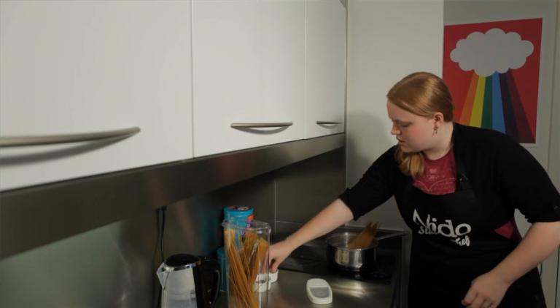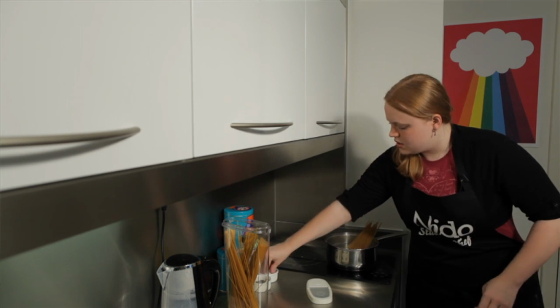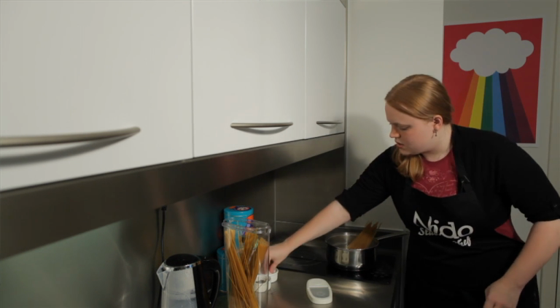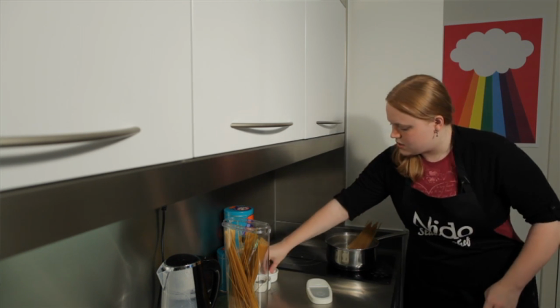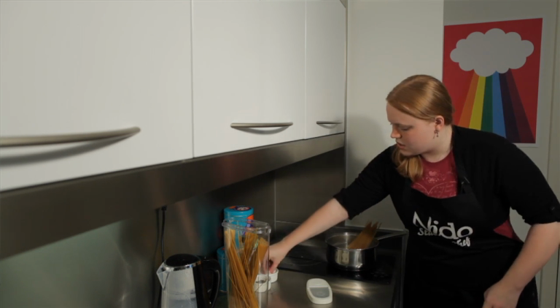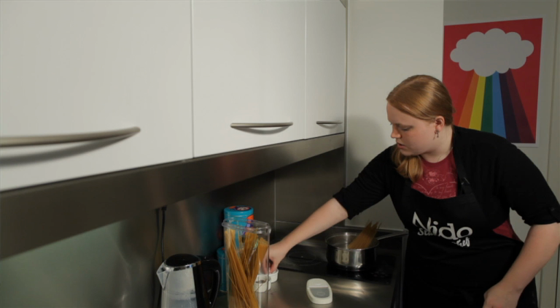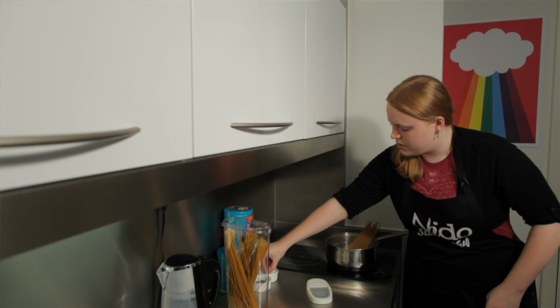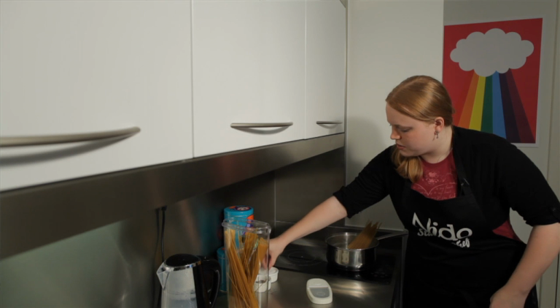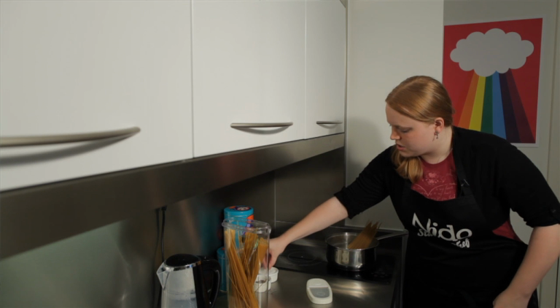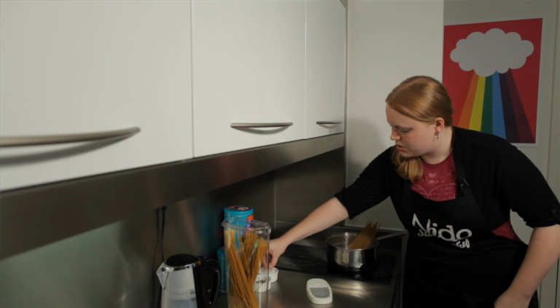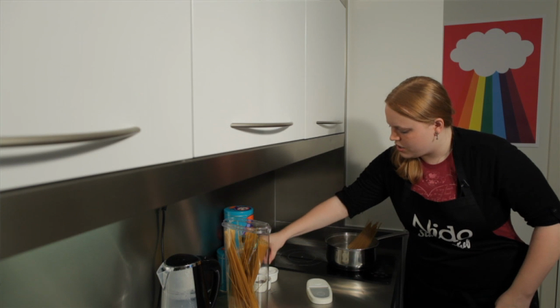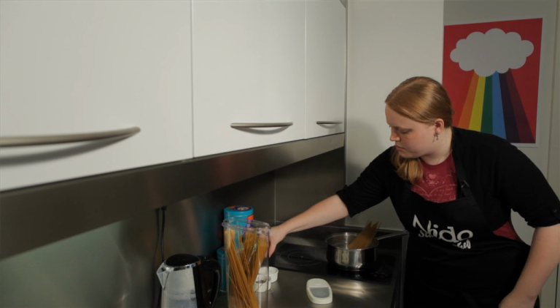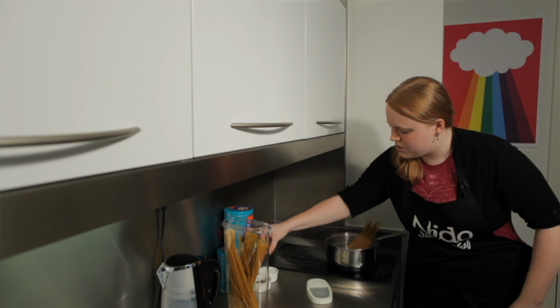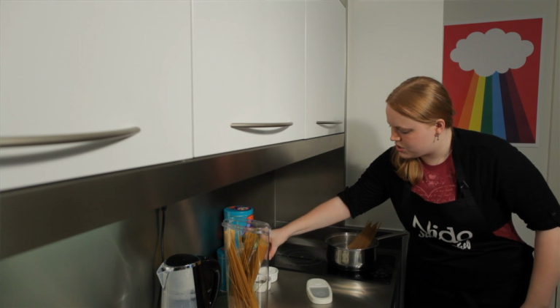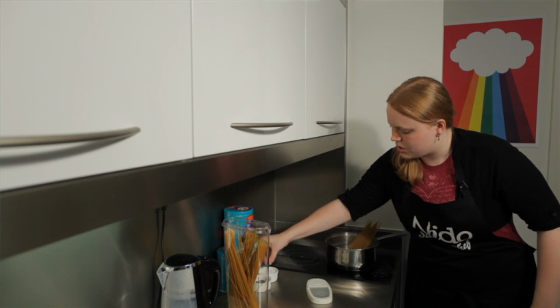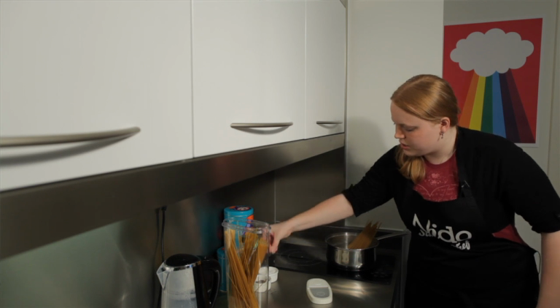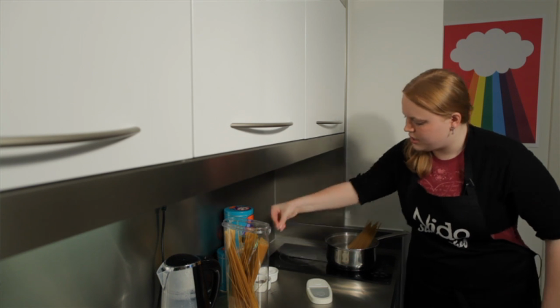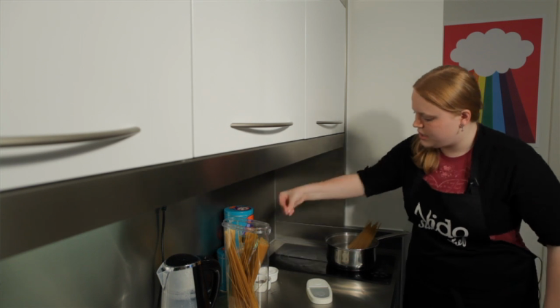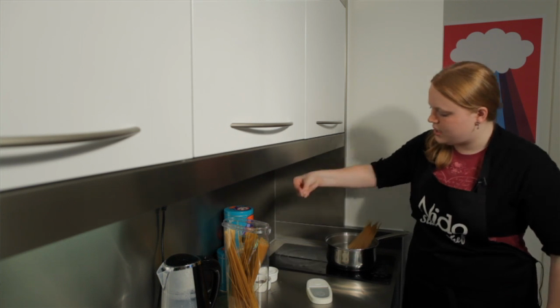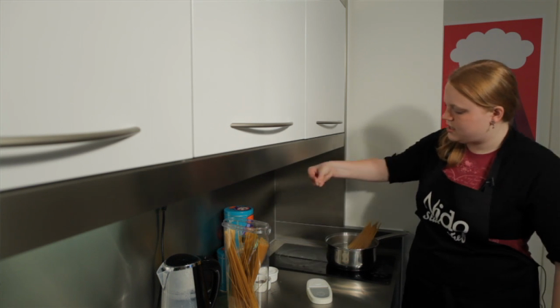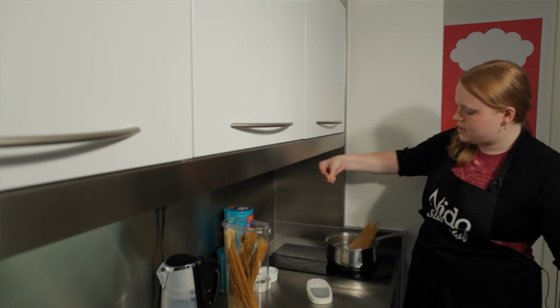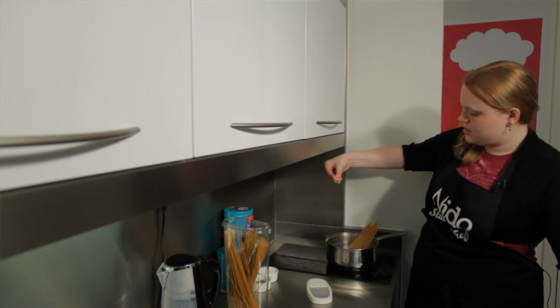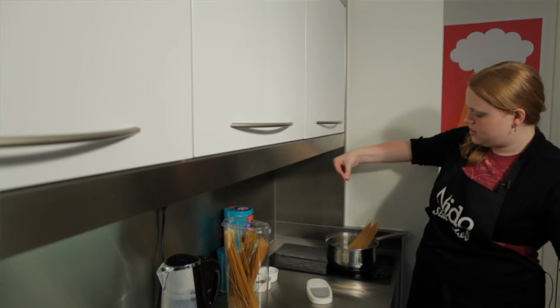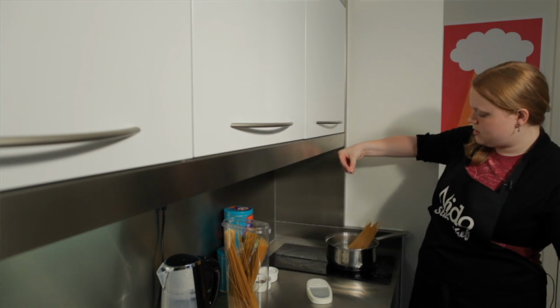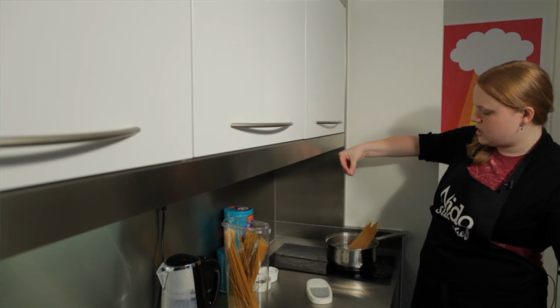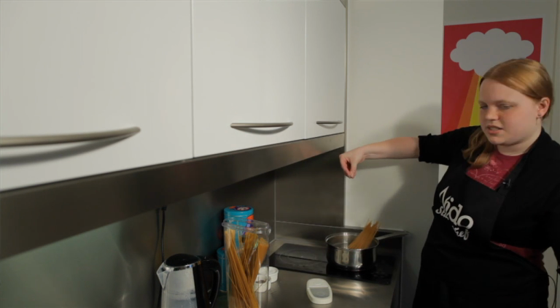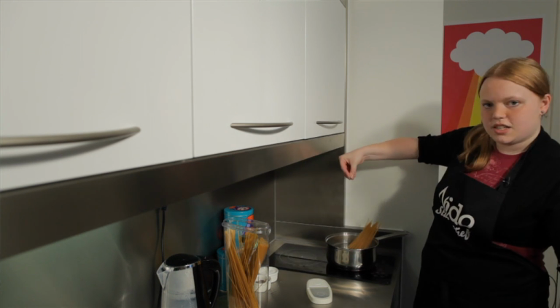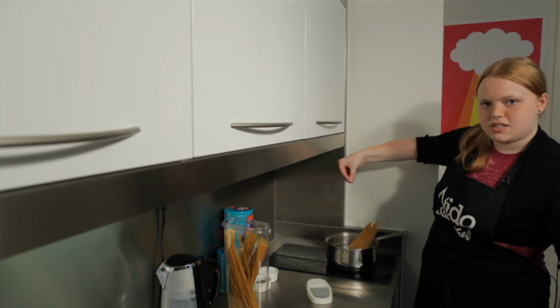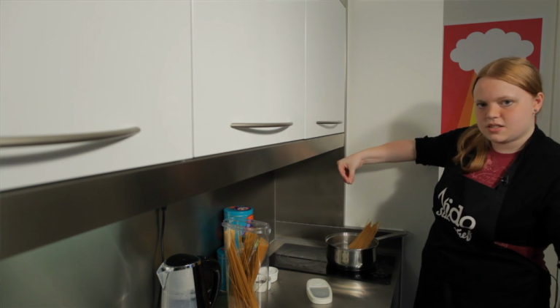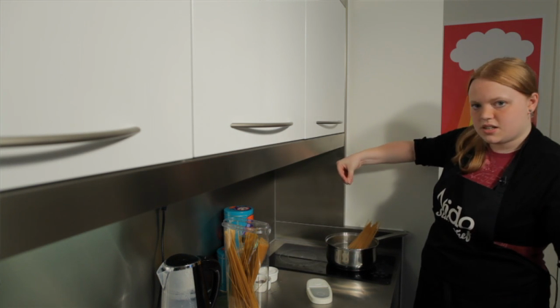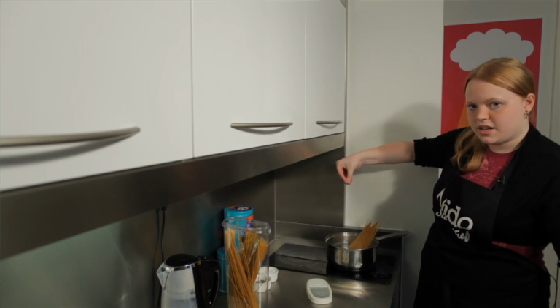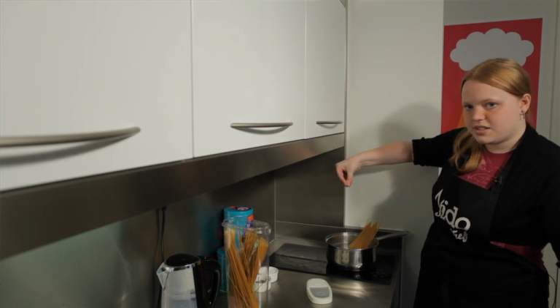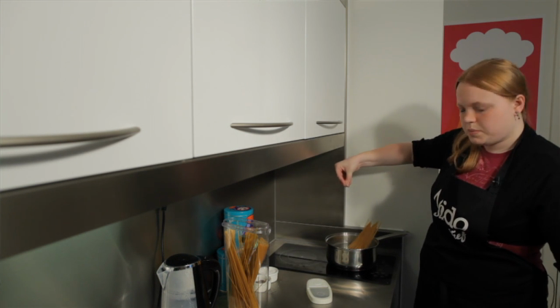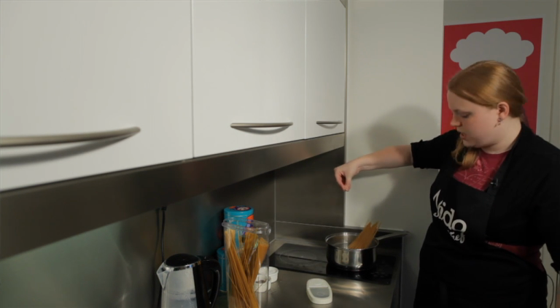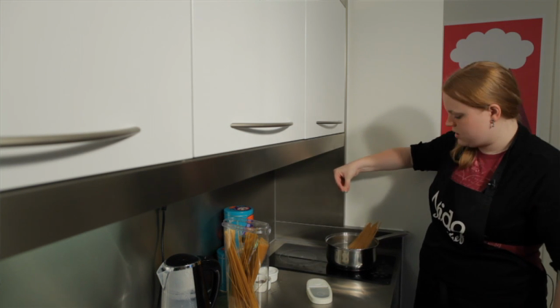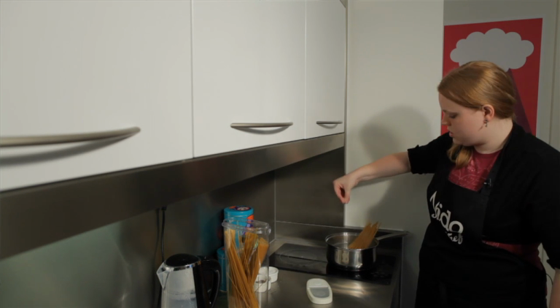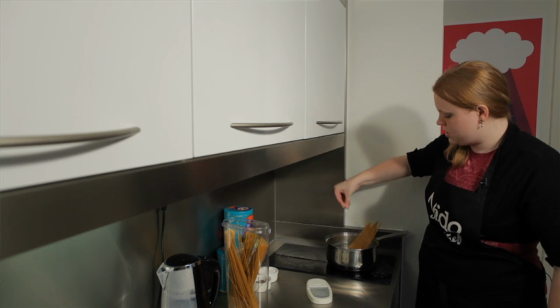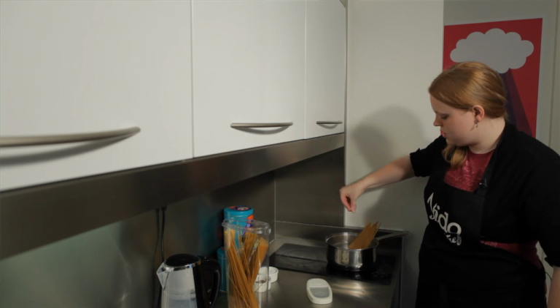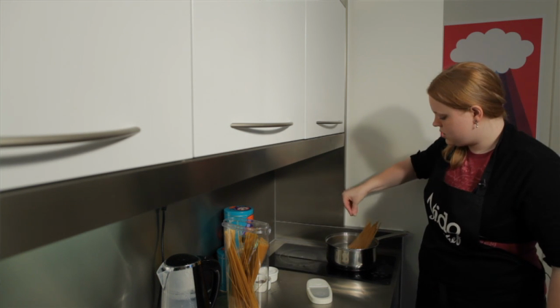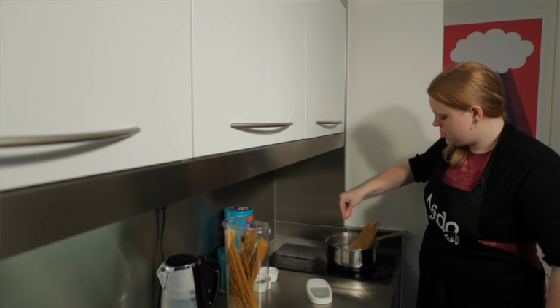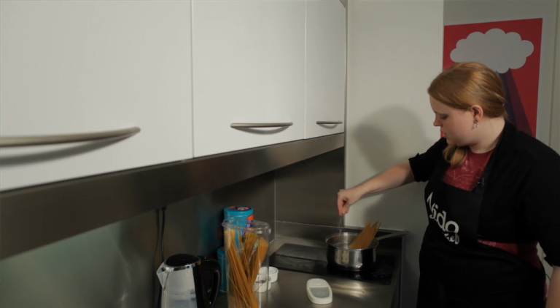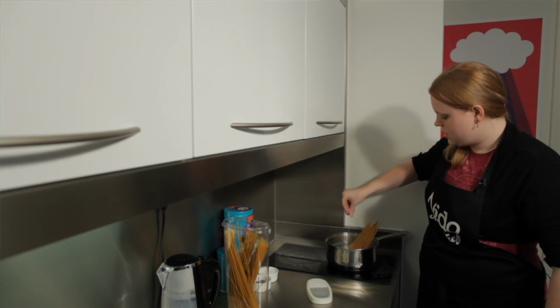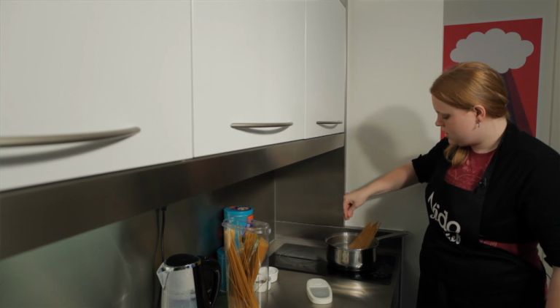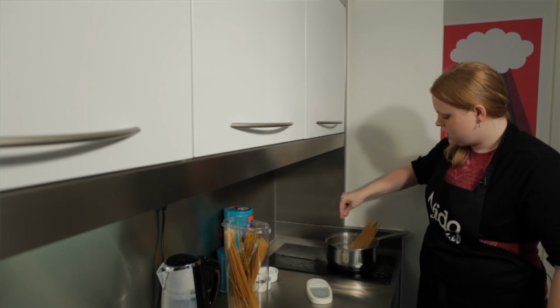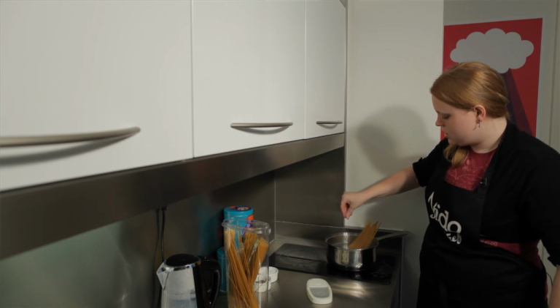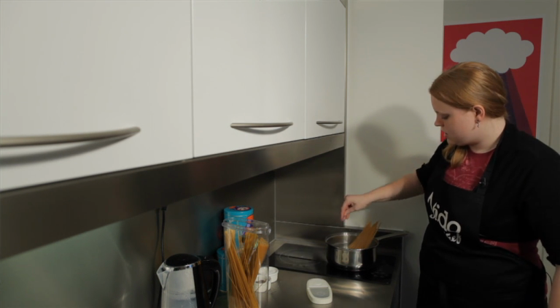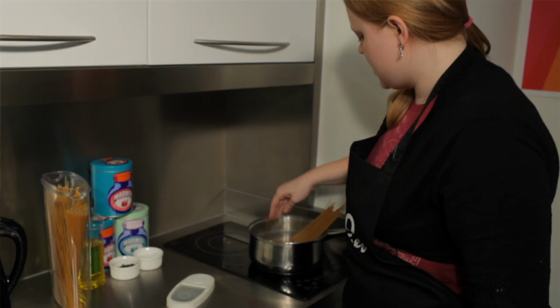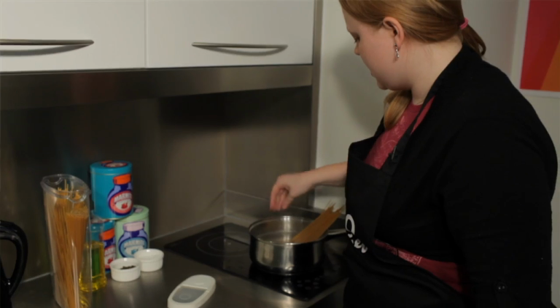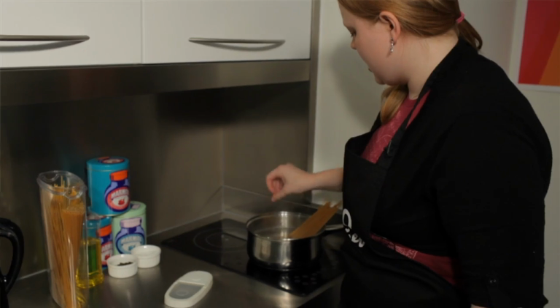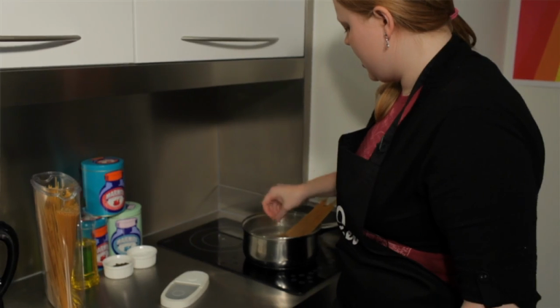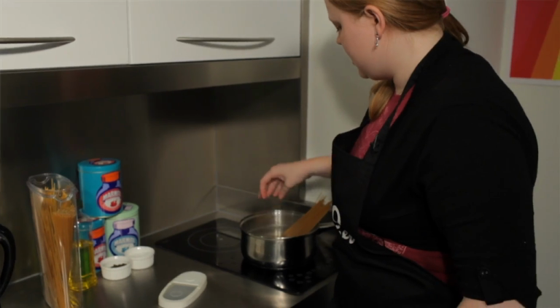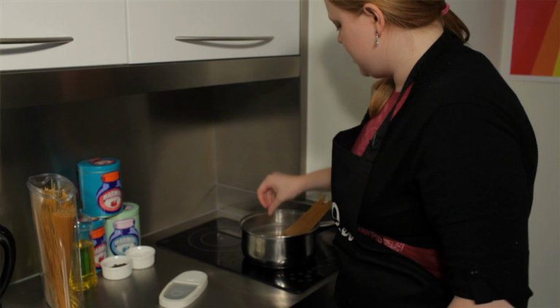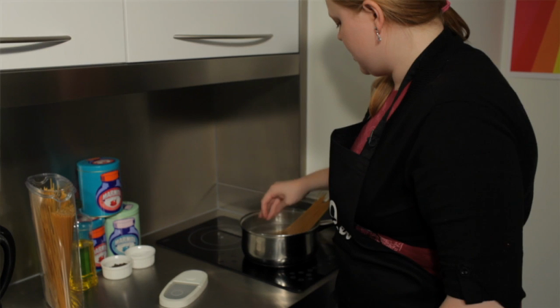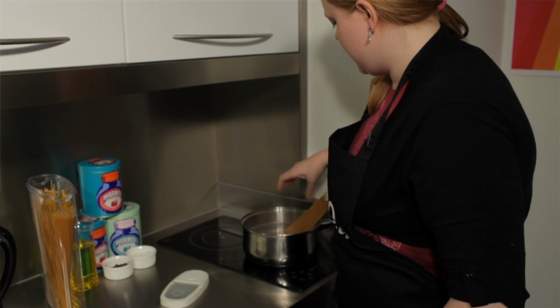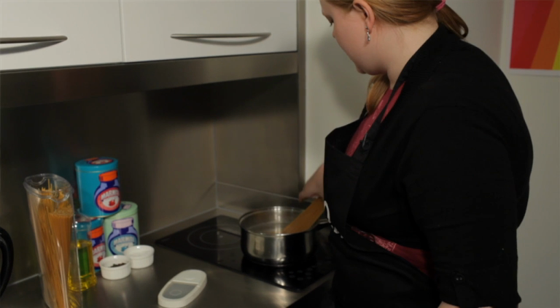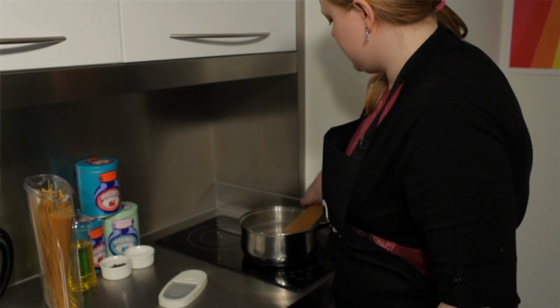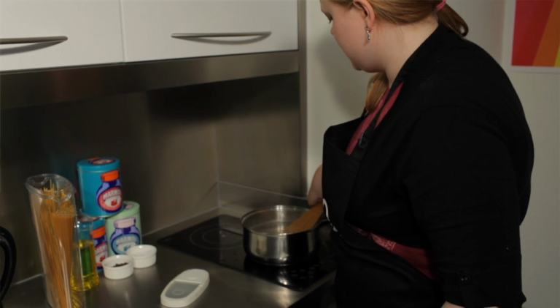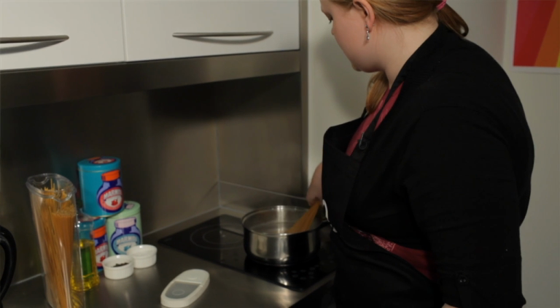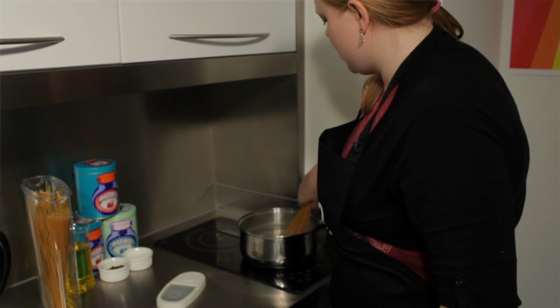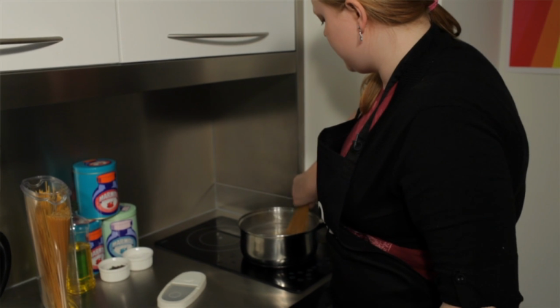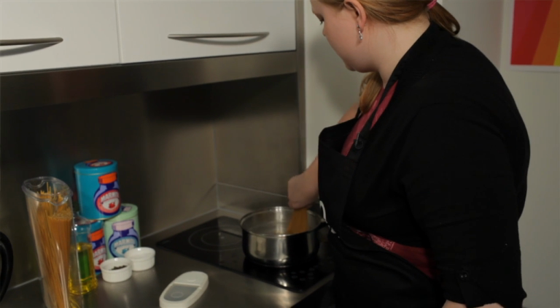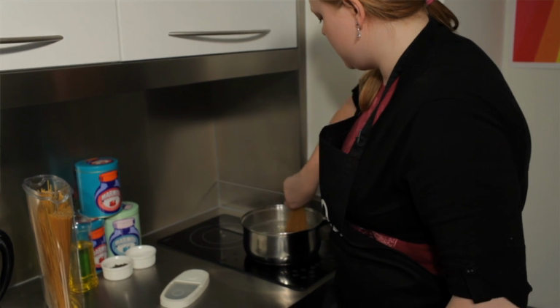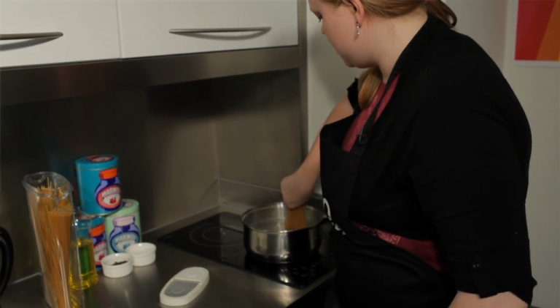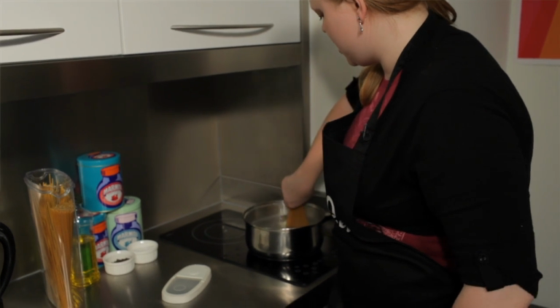If you want to know how much salt you need, a decent sized pinch just like that, and that will dissolve in the water.